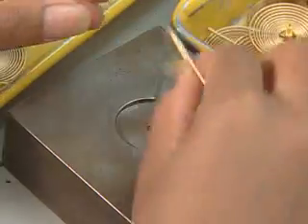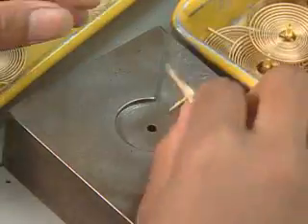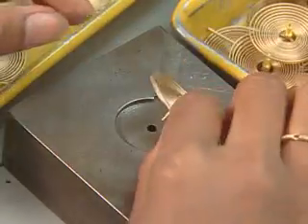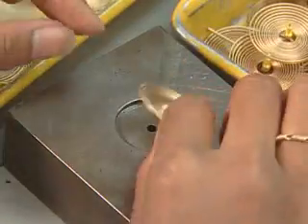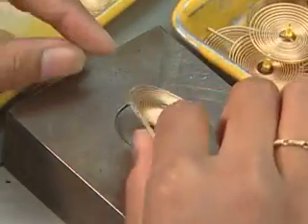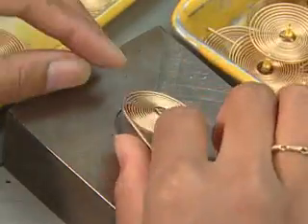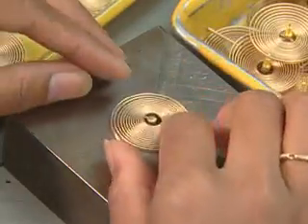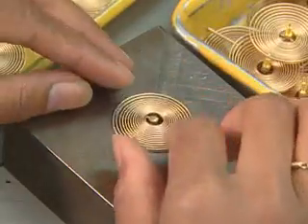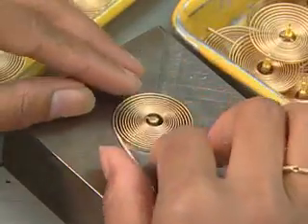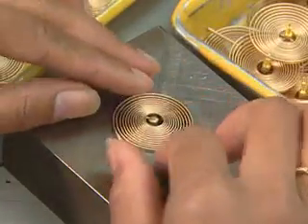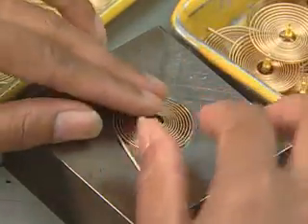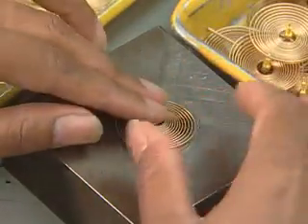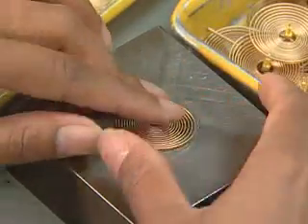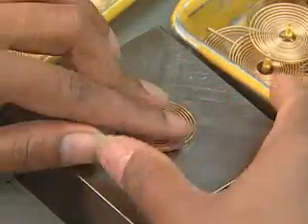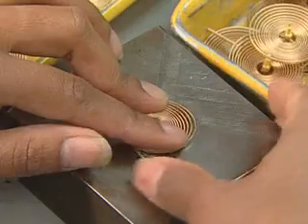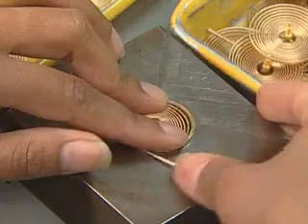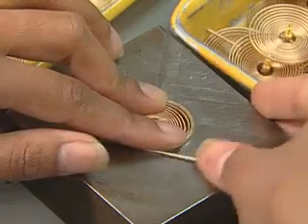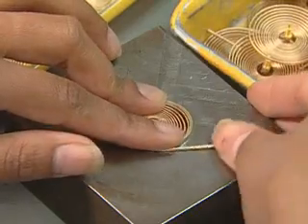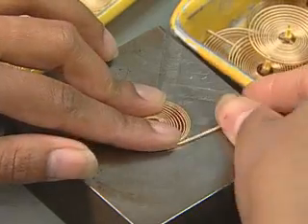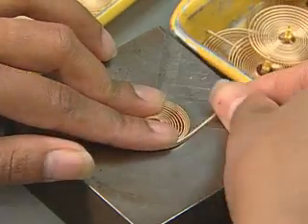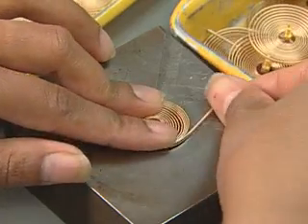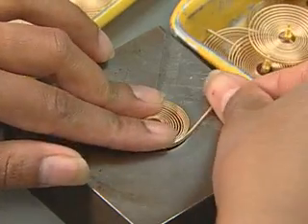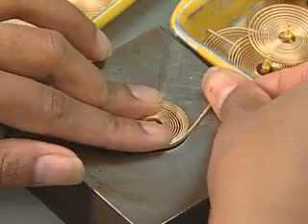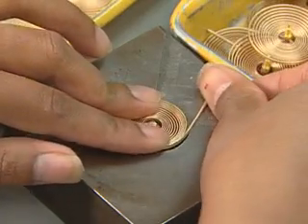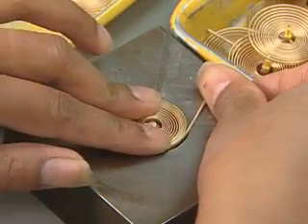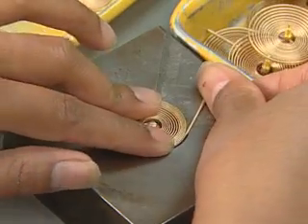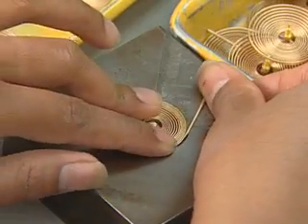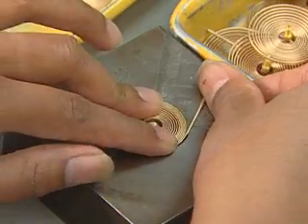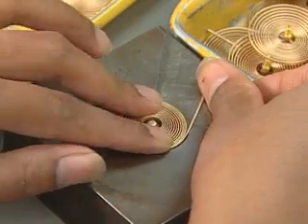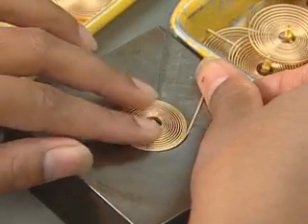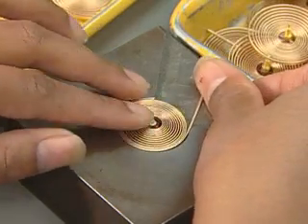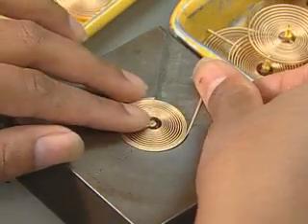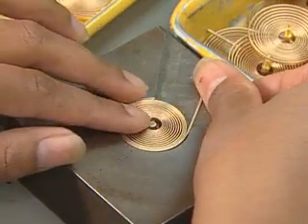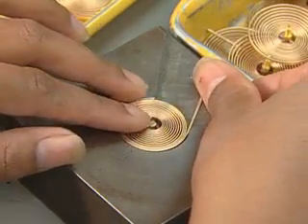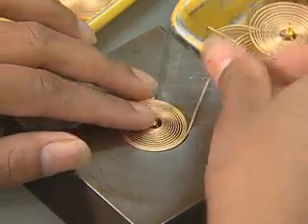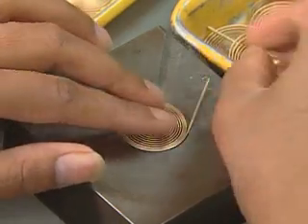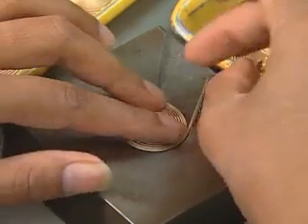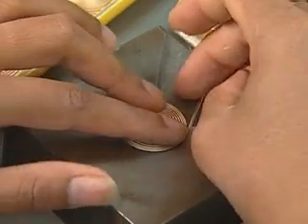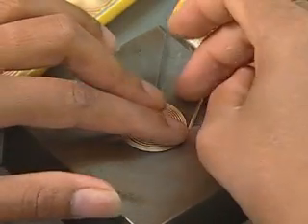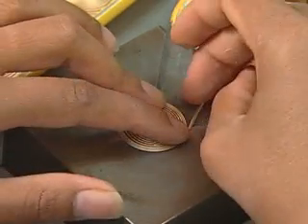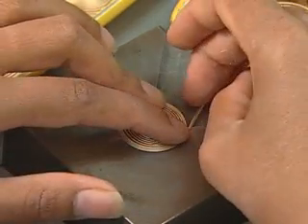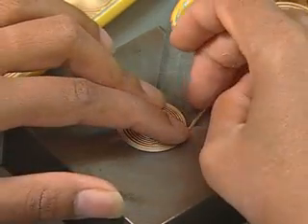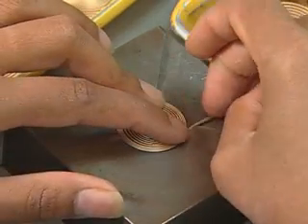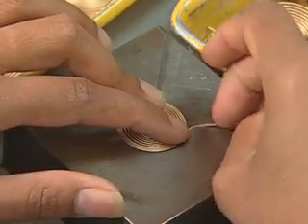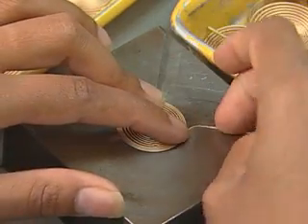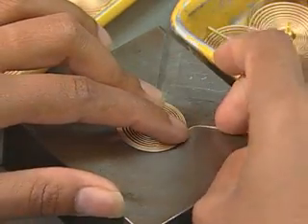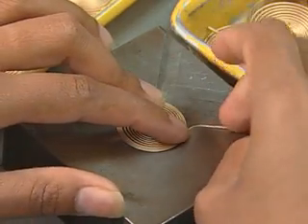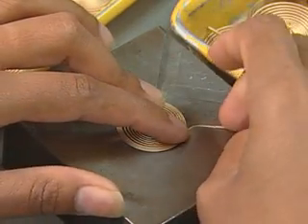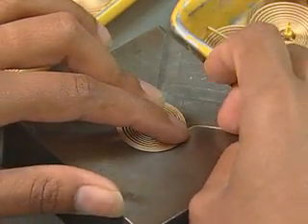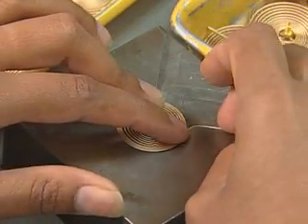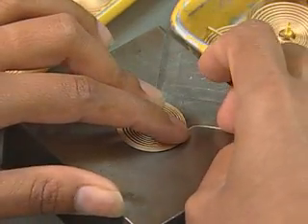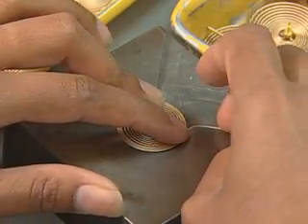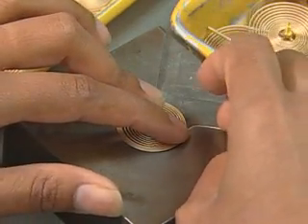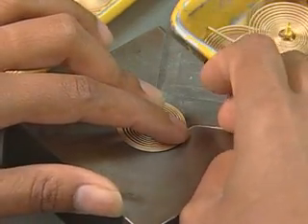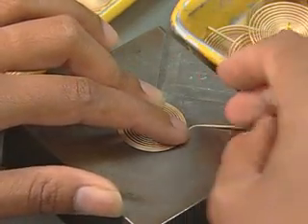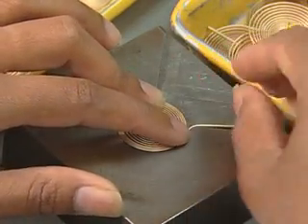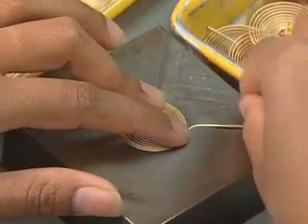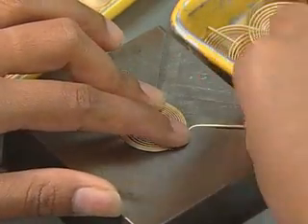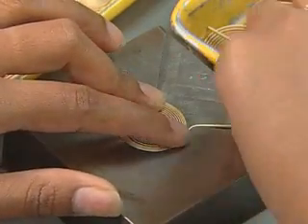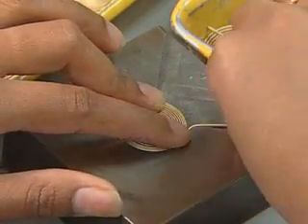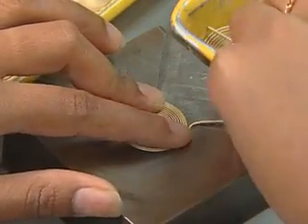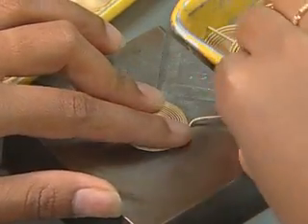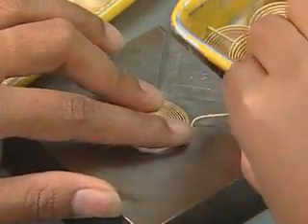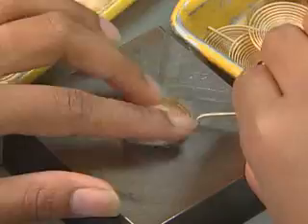The Bourdon tube coil straightens or tightens as tank pressure changes, moving the needle.